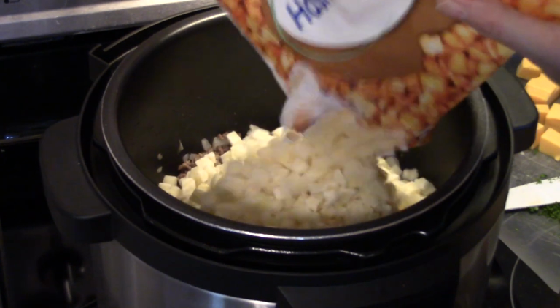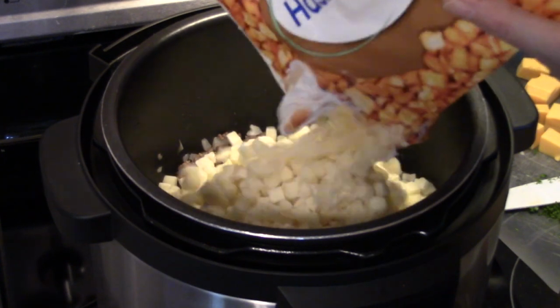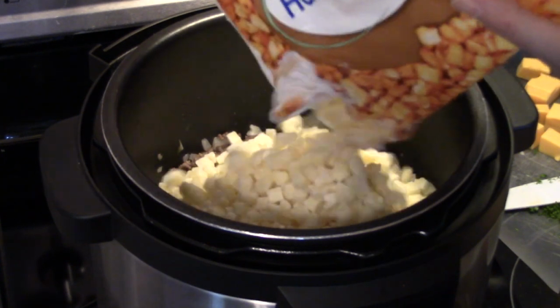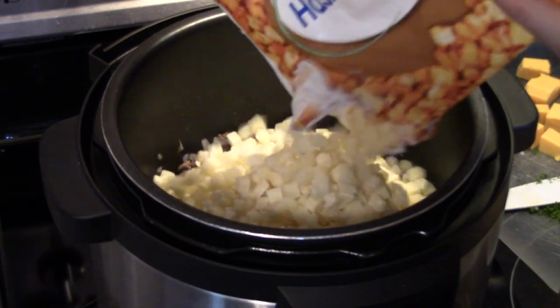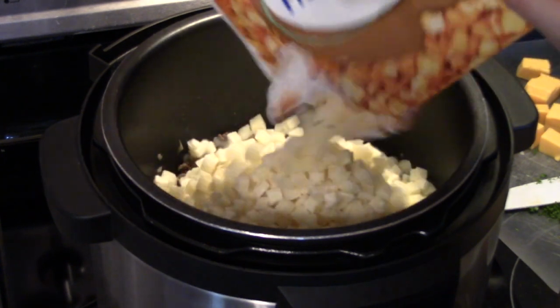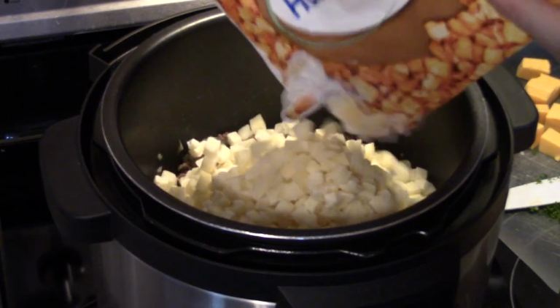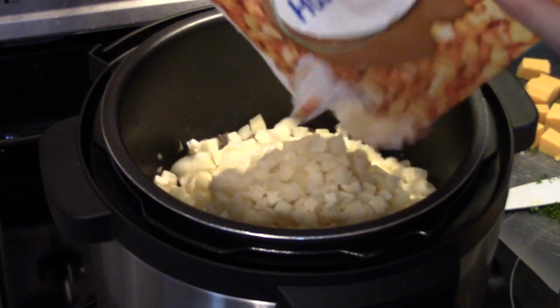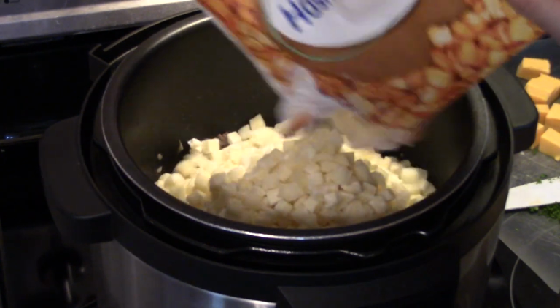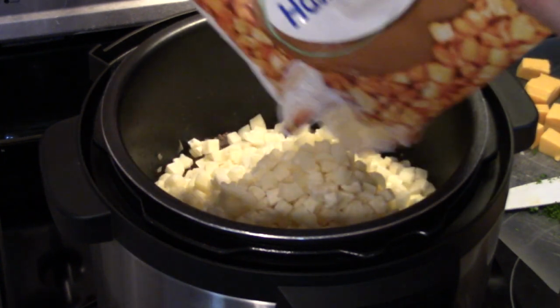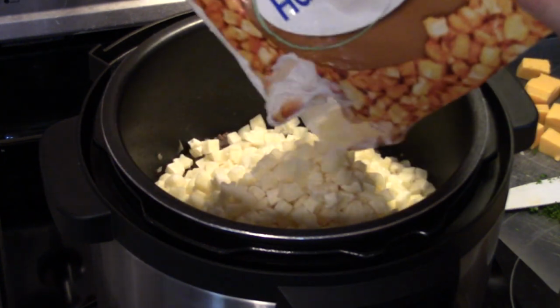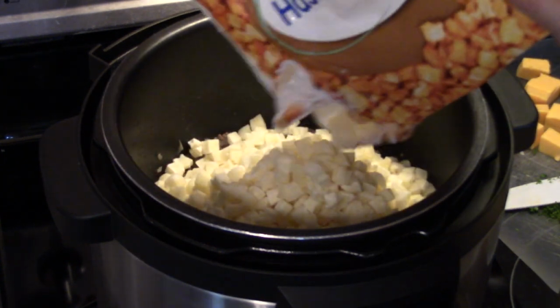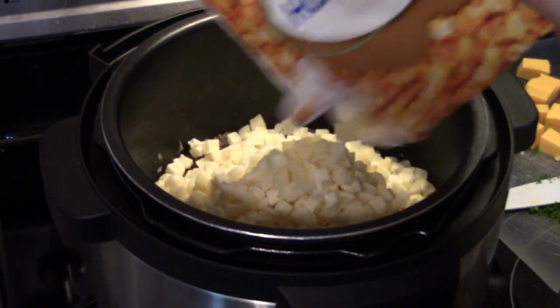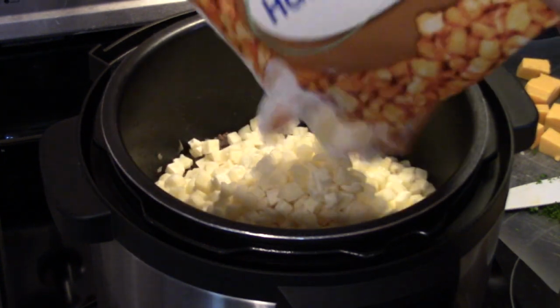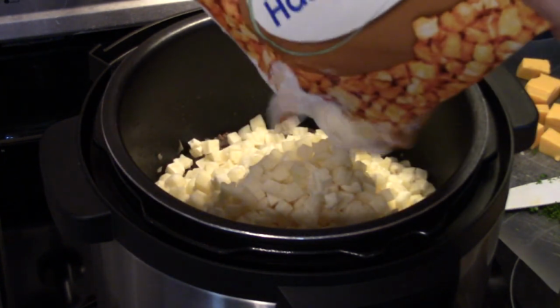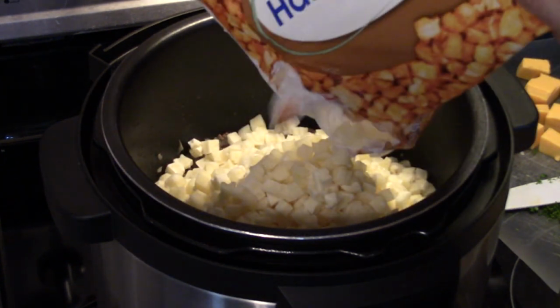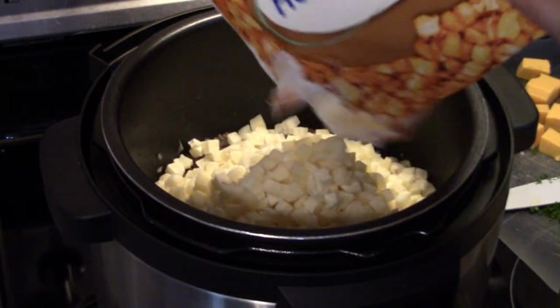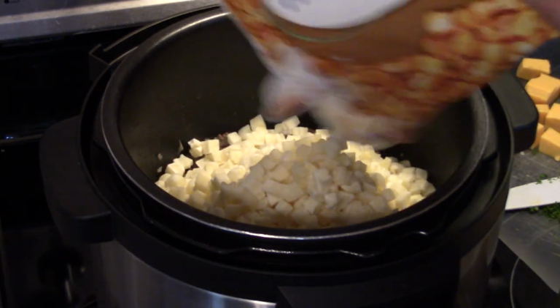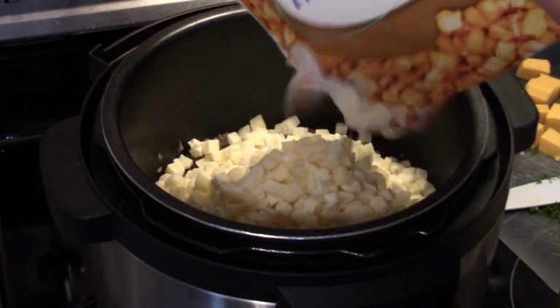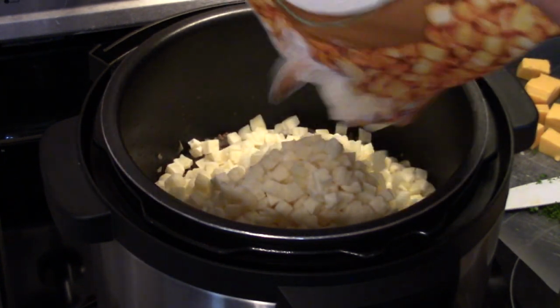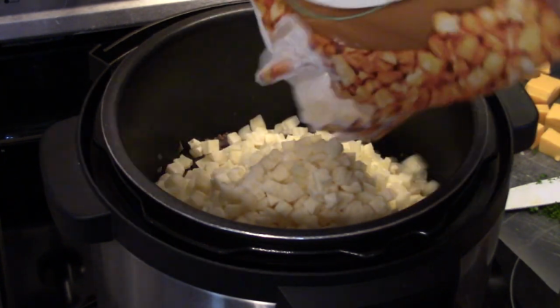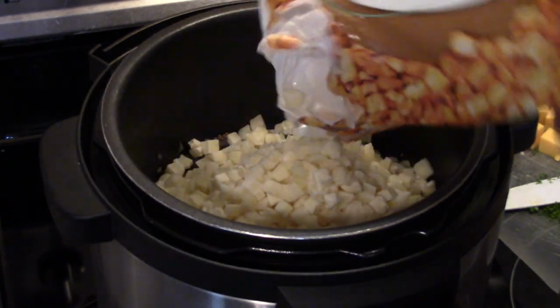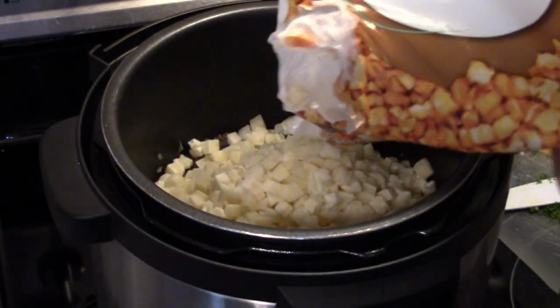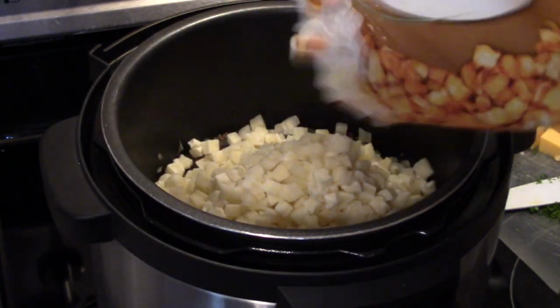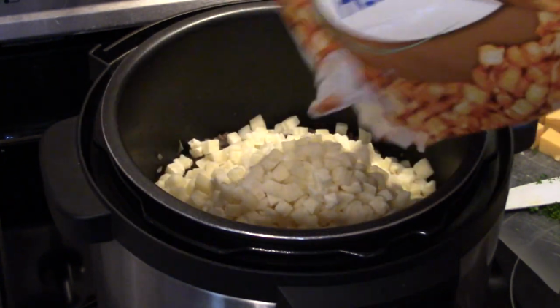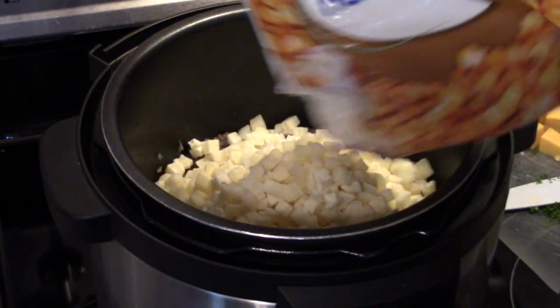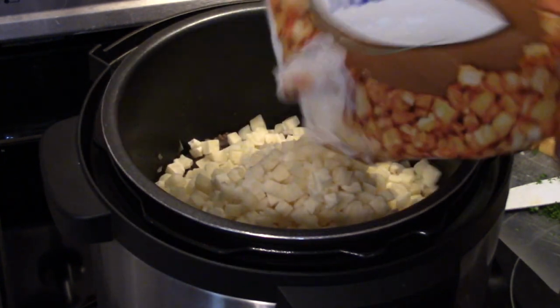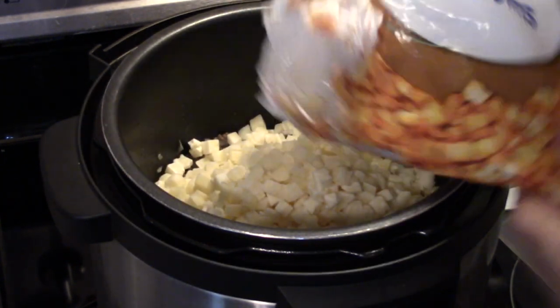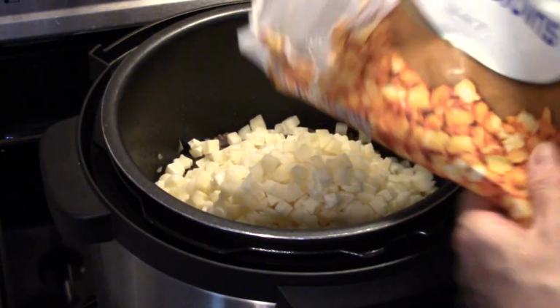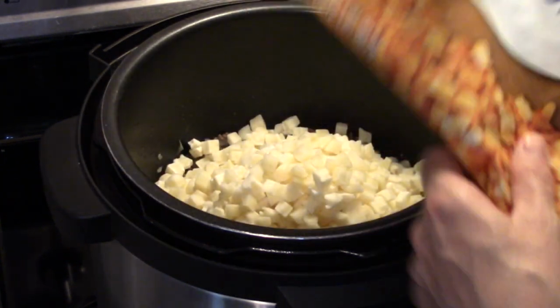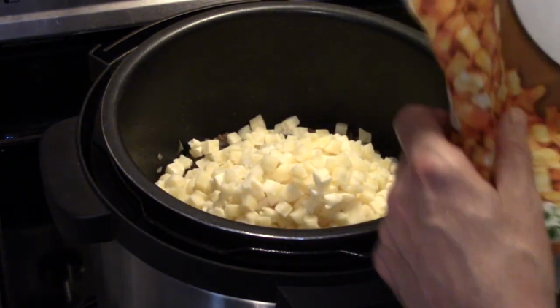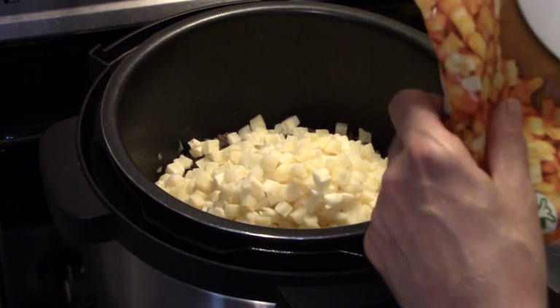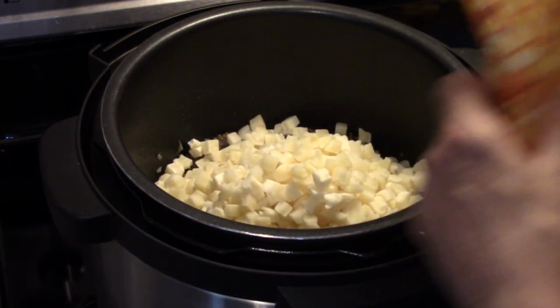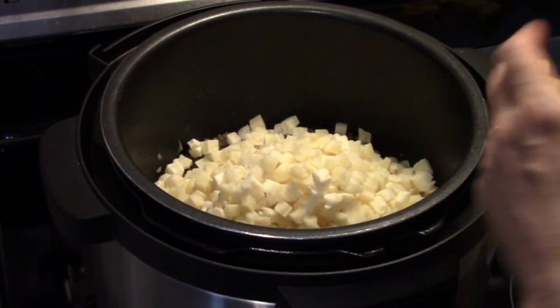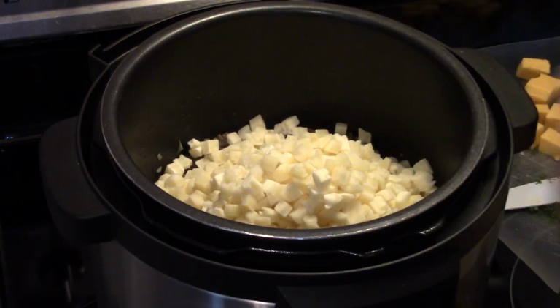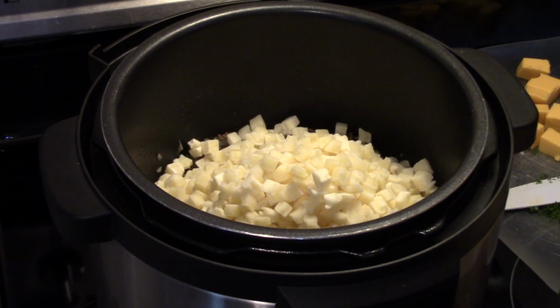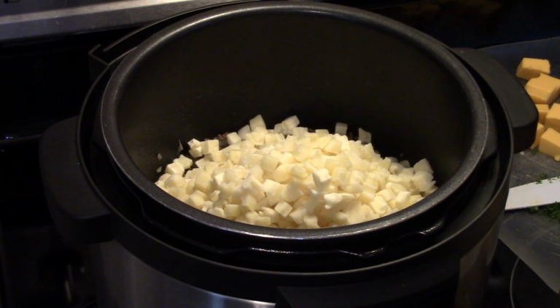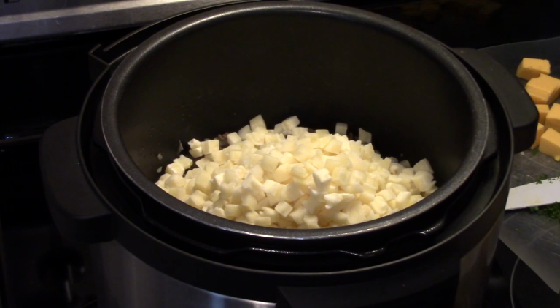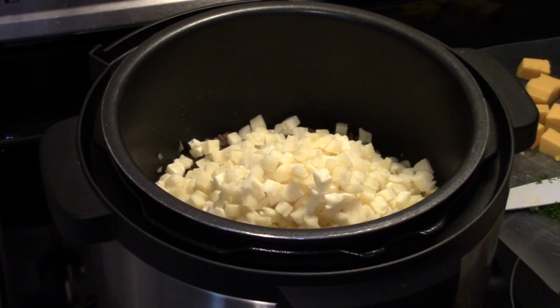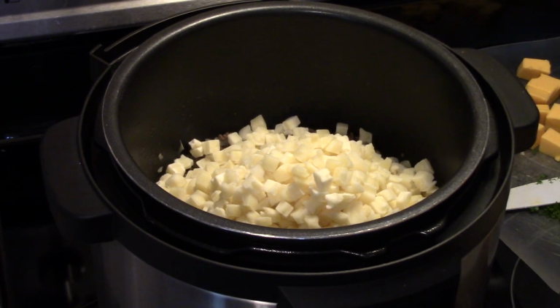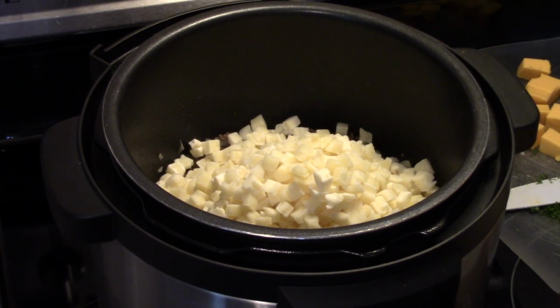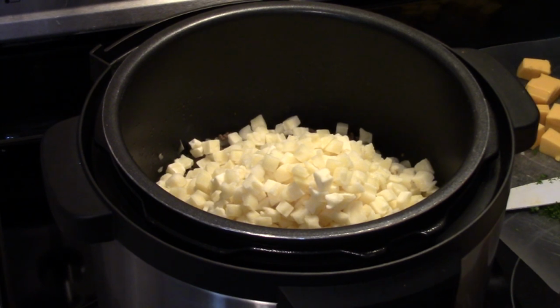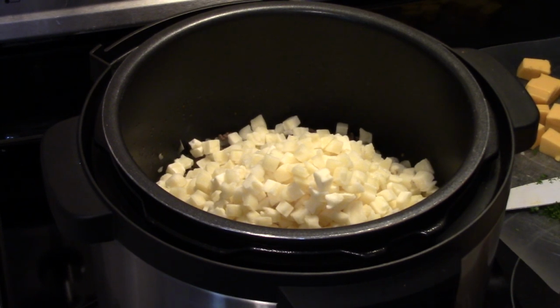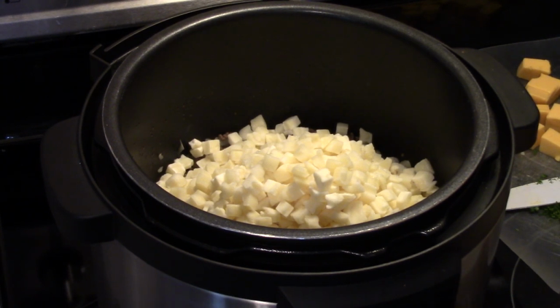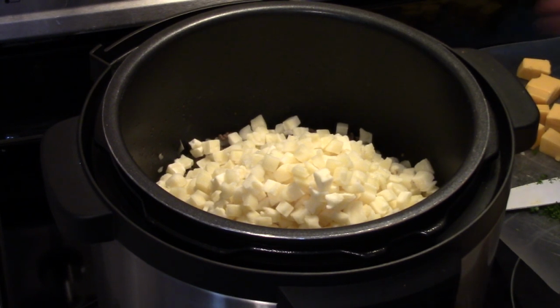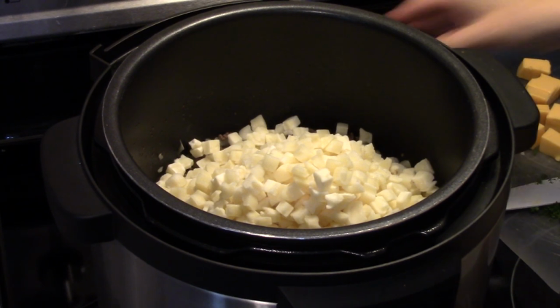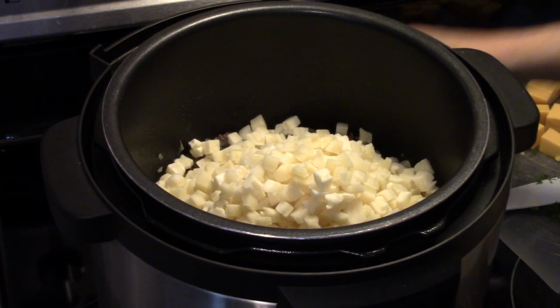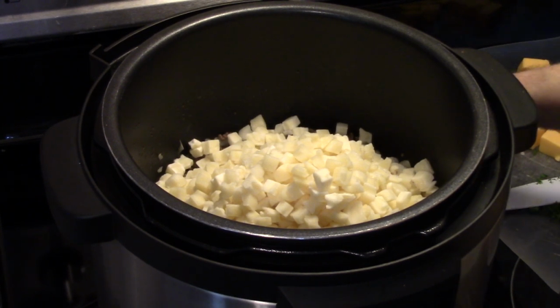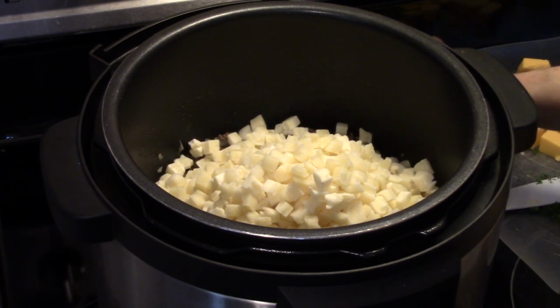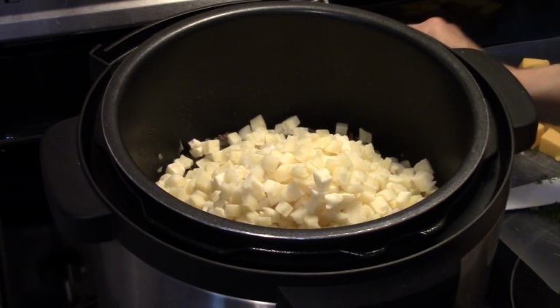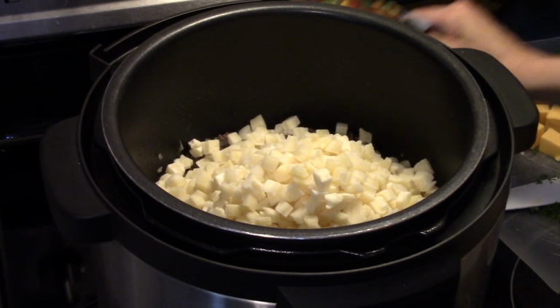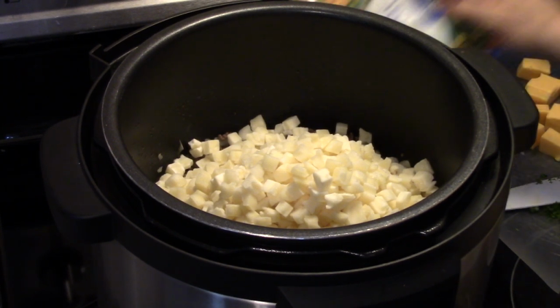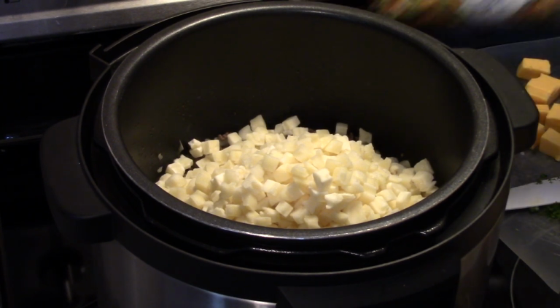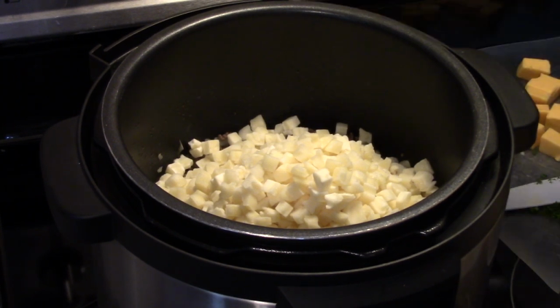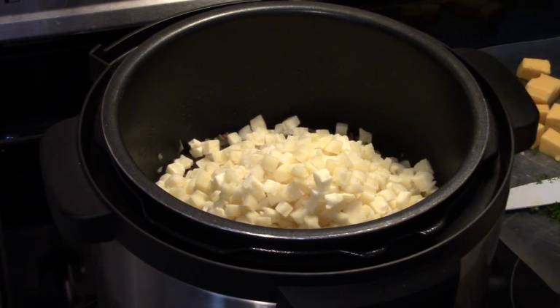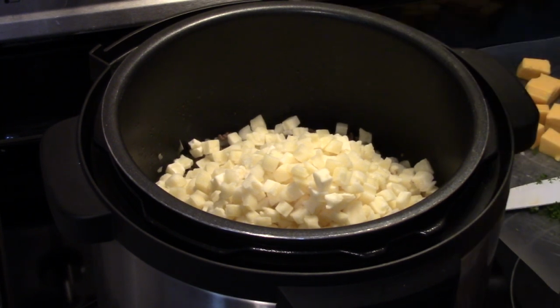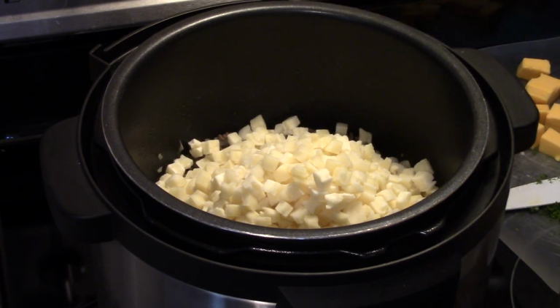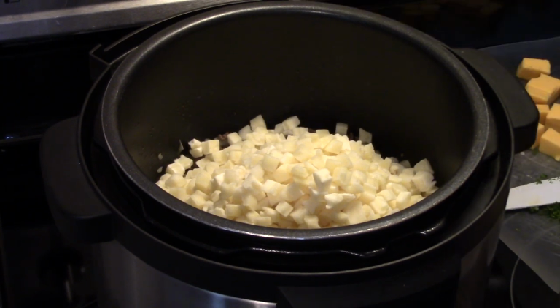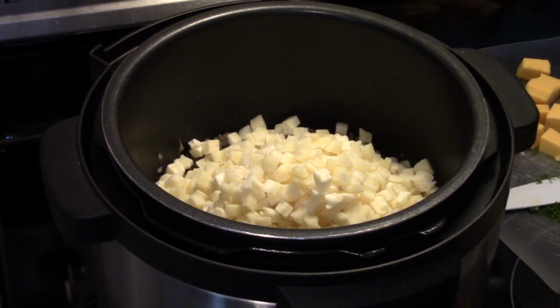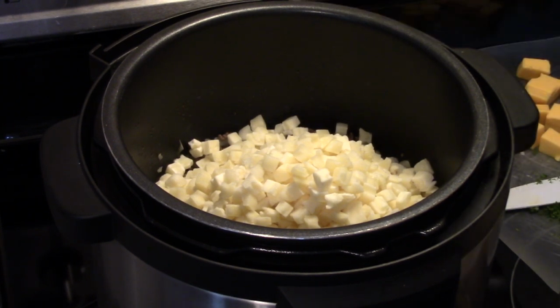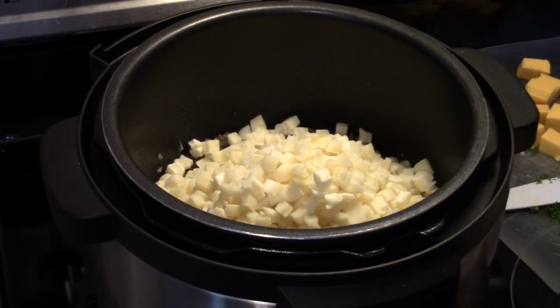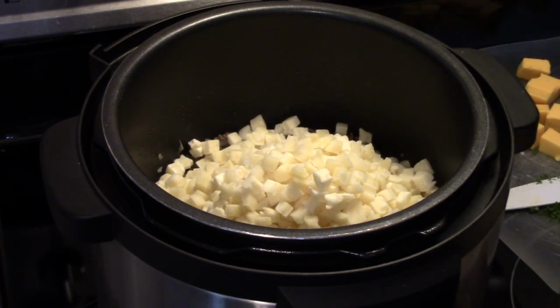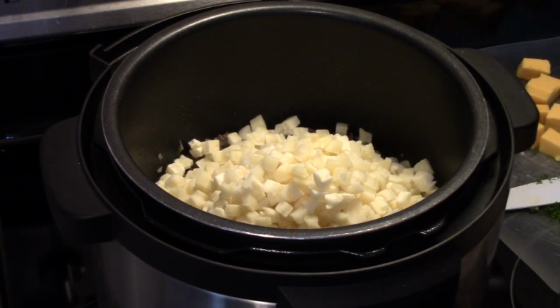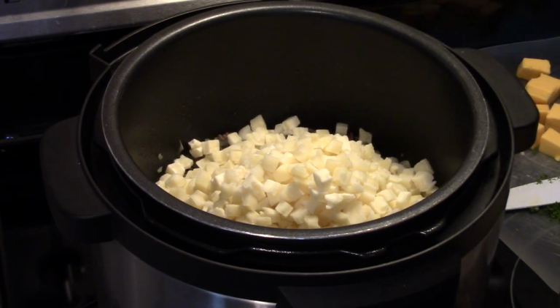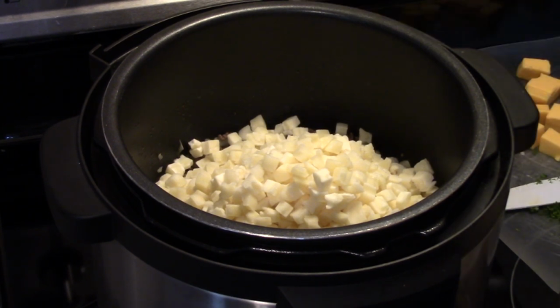You can cut up diced fresh potatoes if you want, but this way is much easier. And I'm going to add in a 12-ounce bag of frozen mixed vegetables.